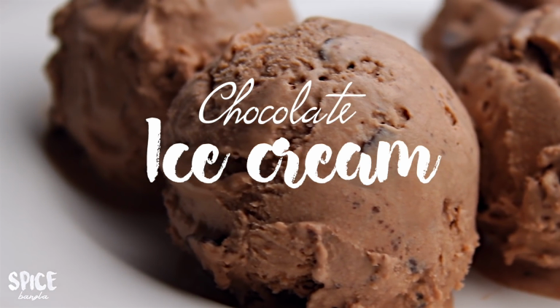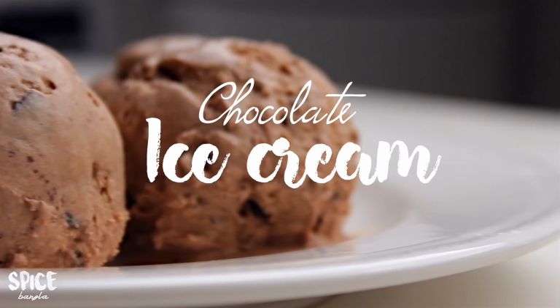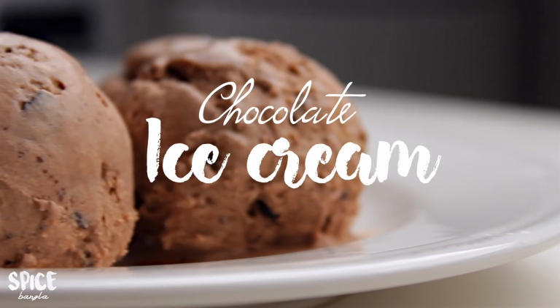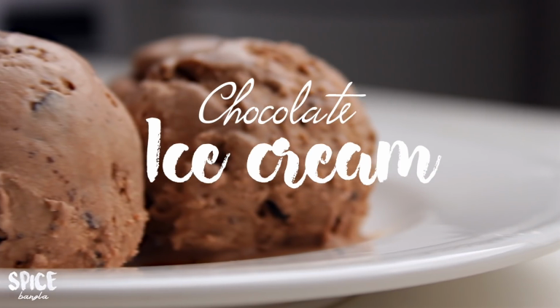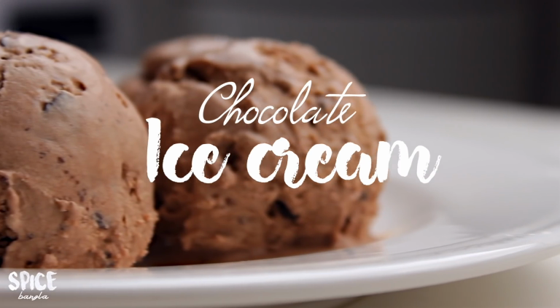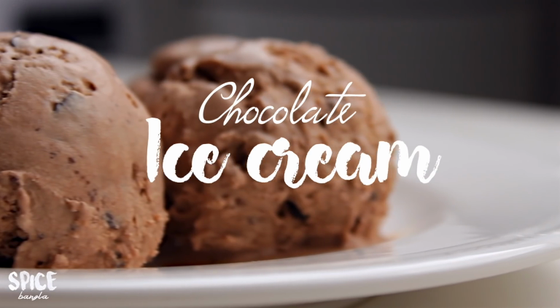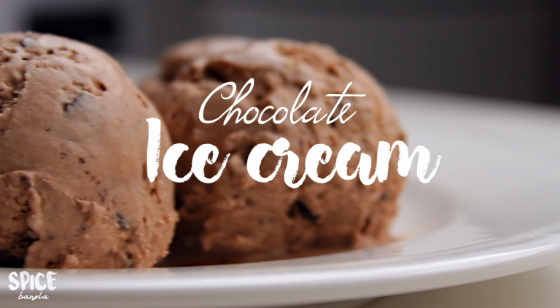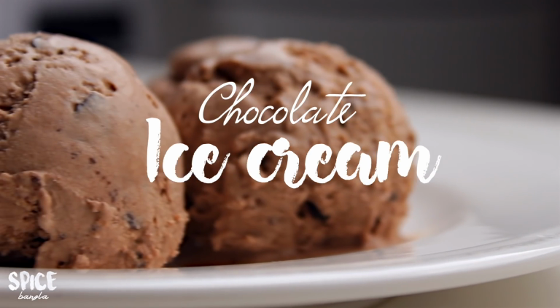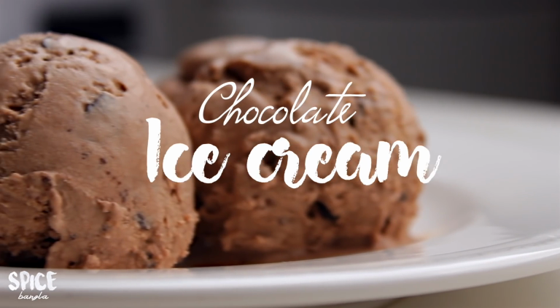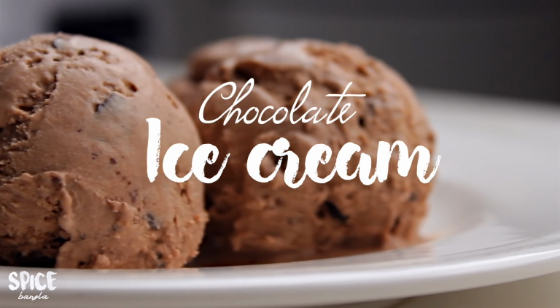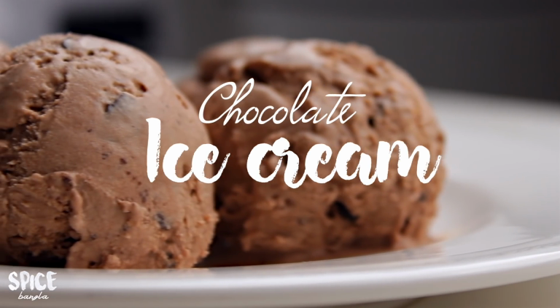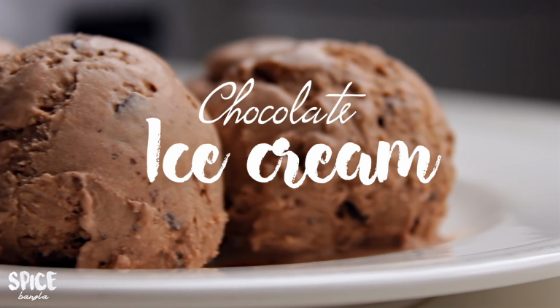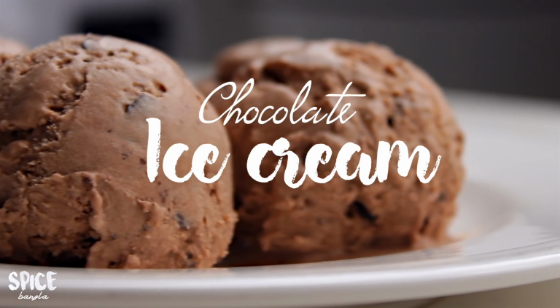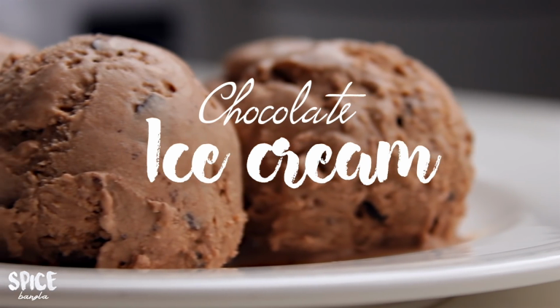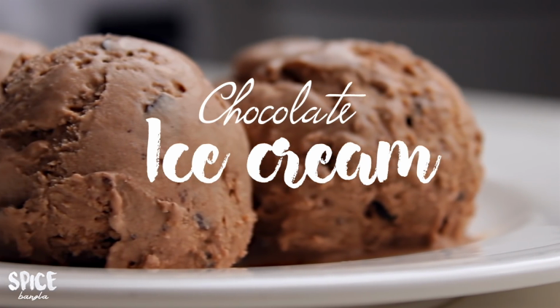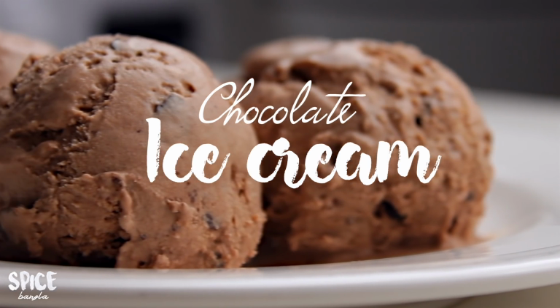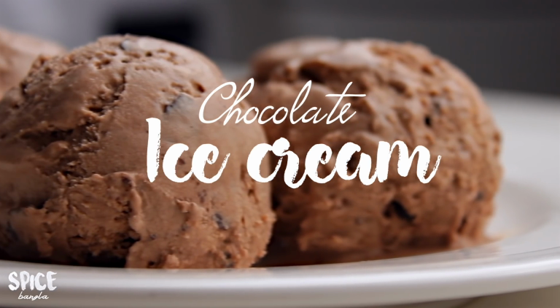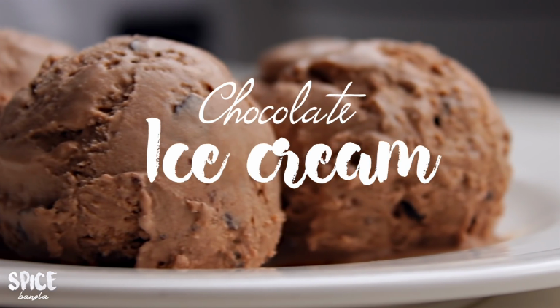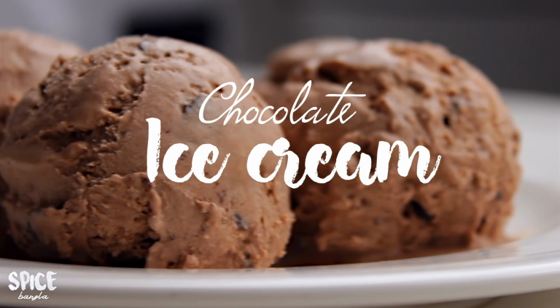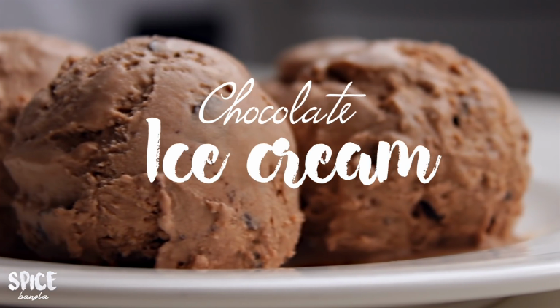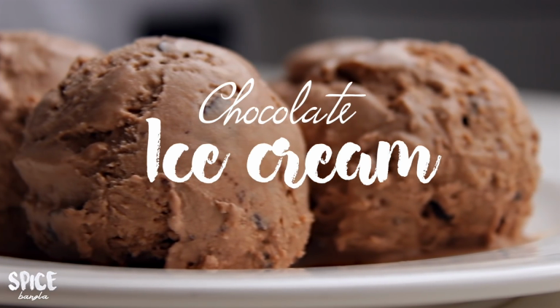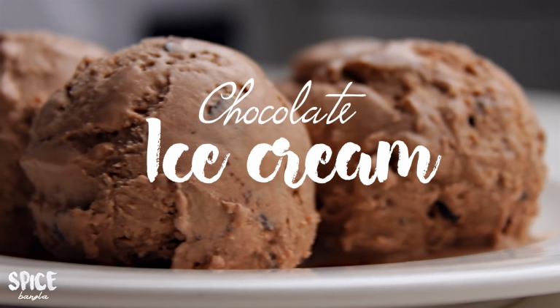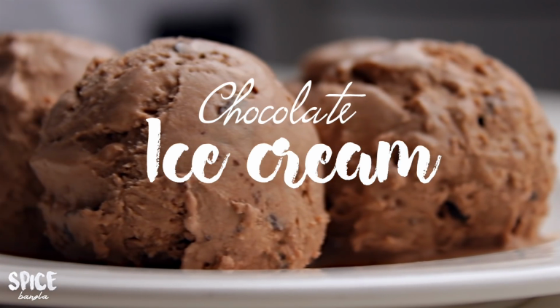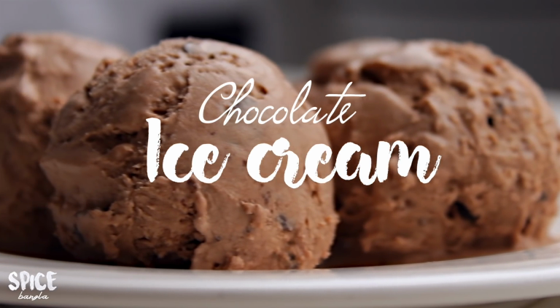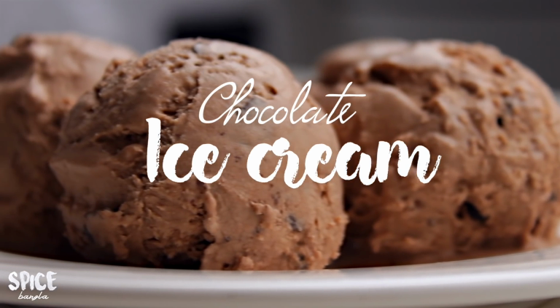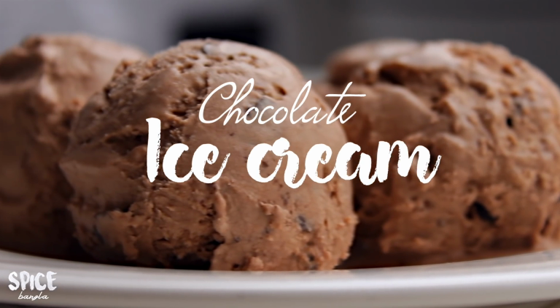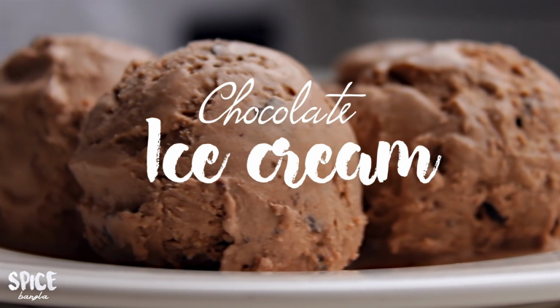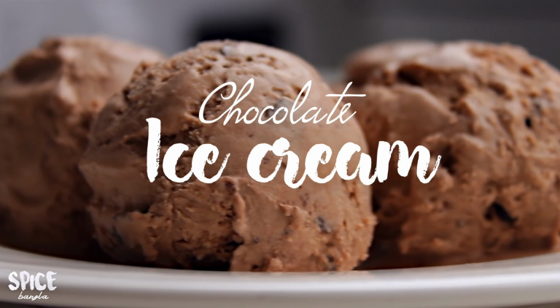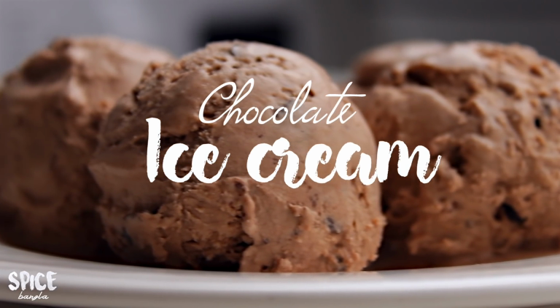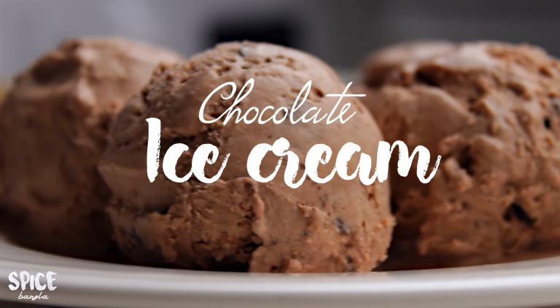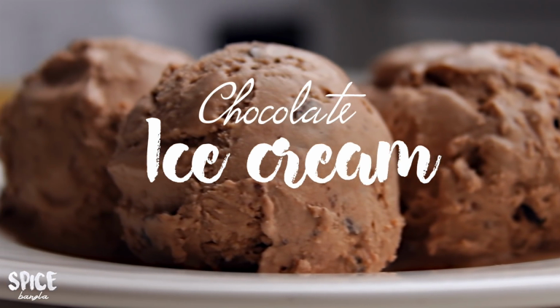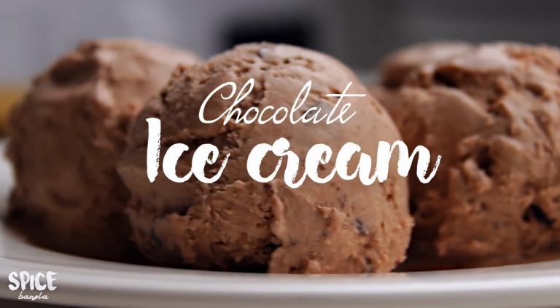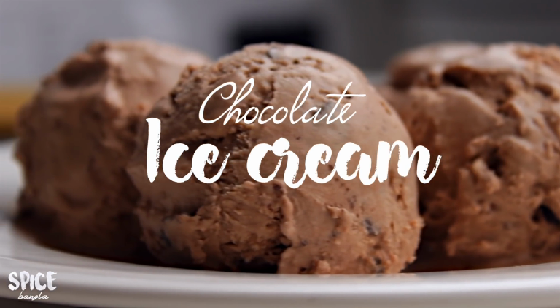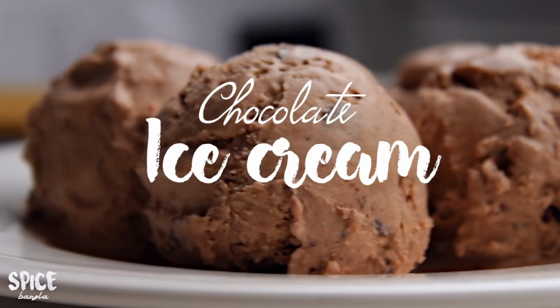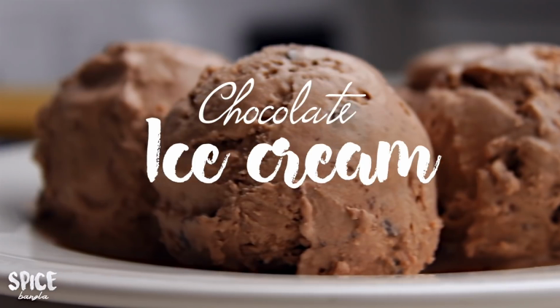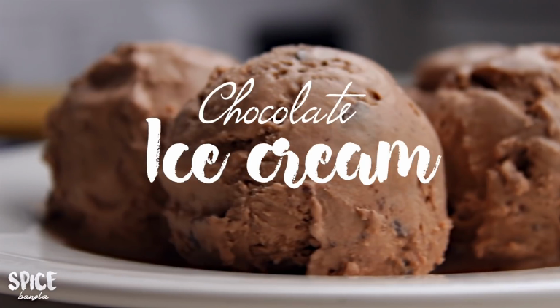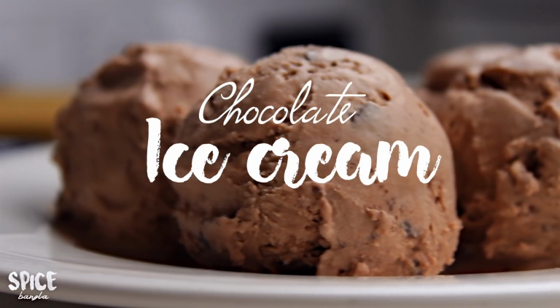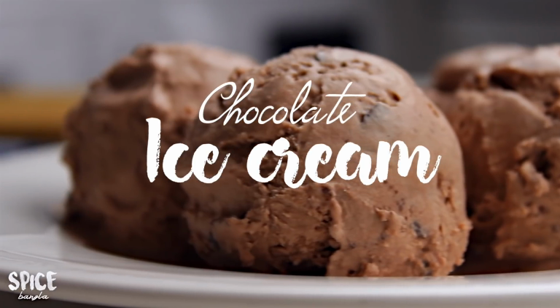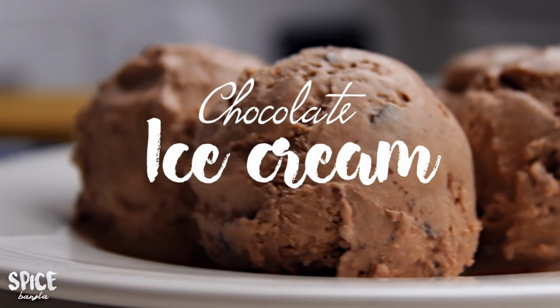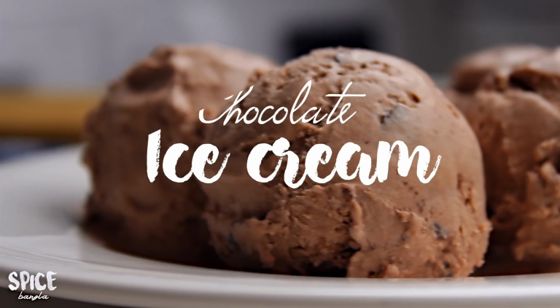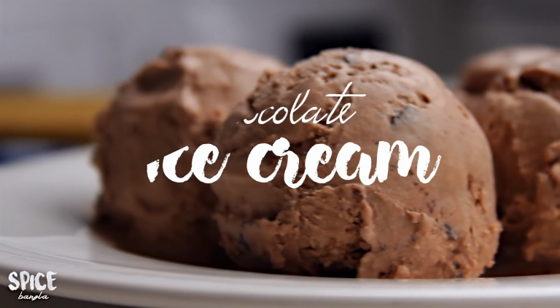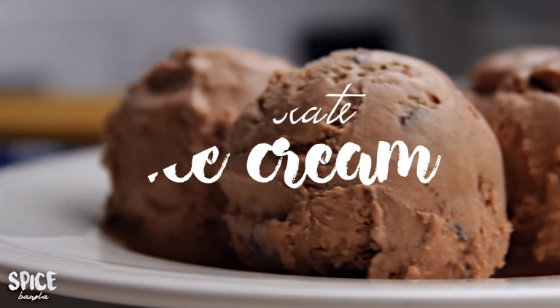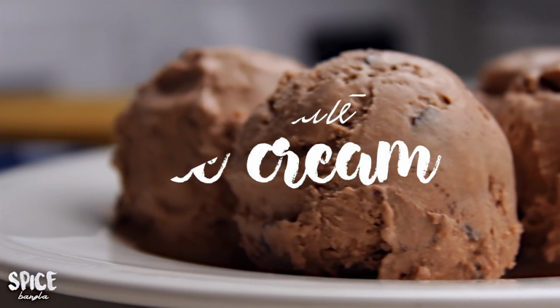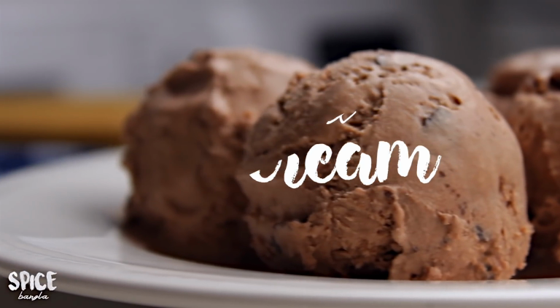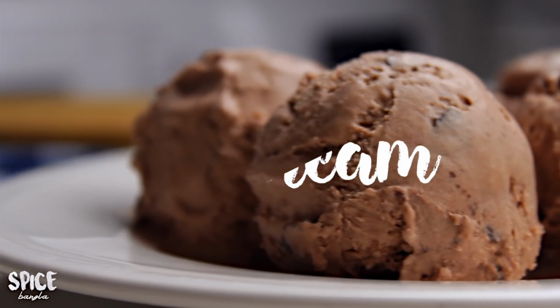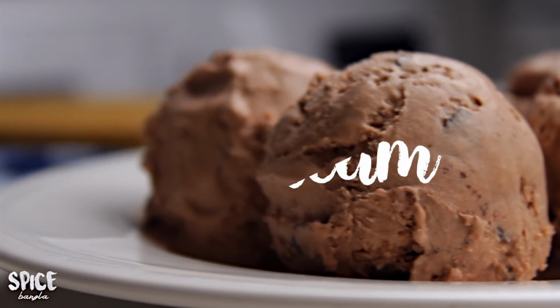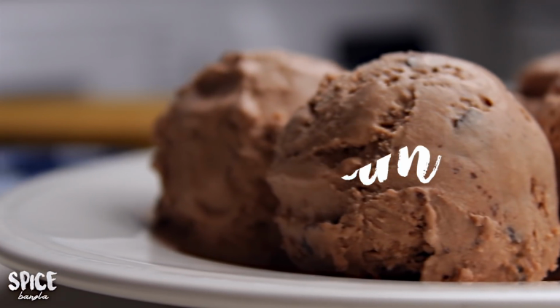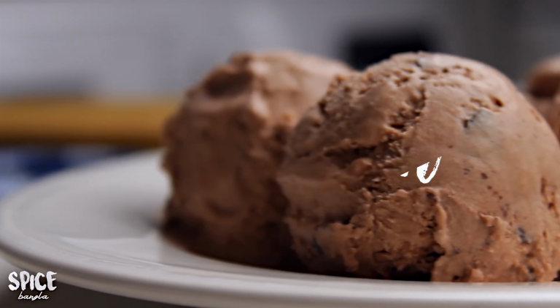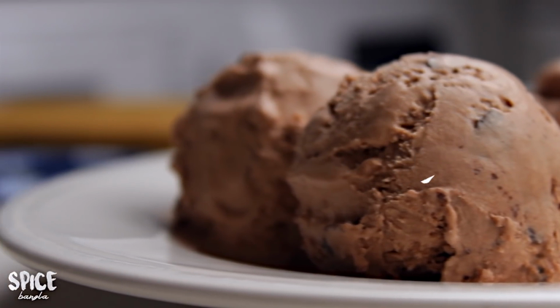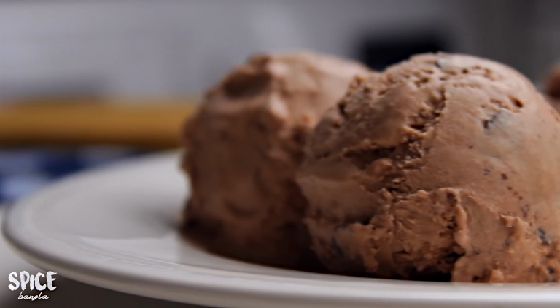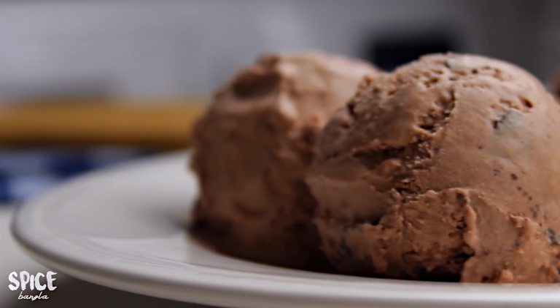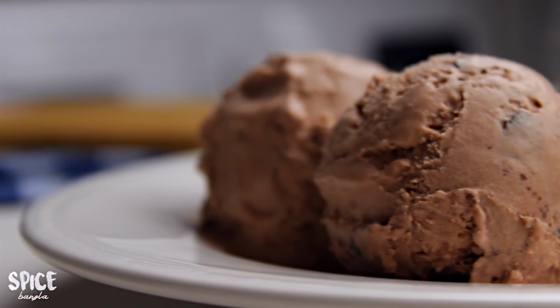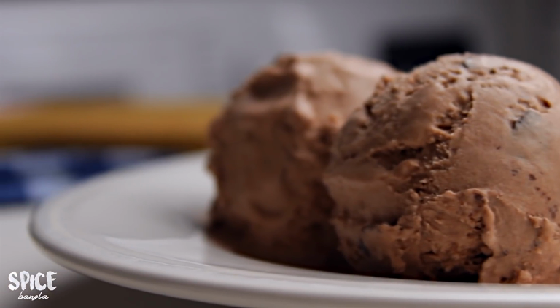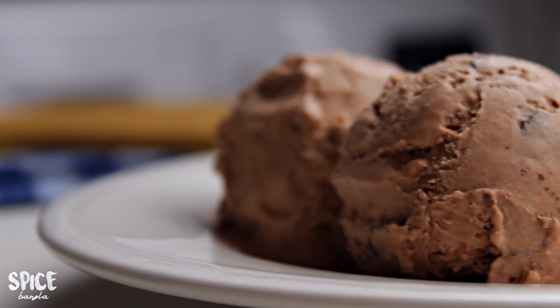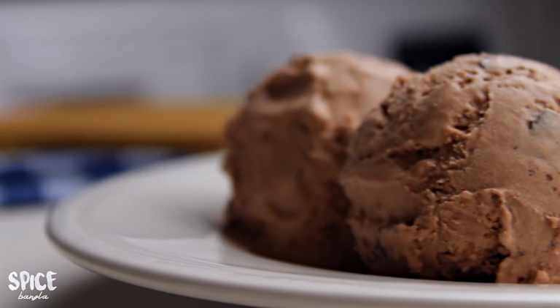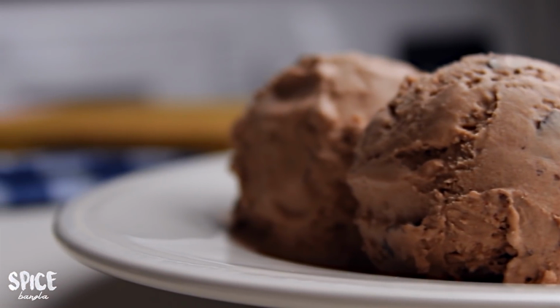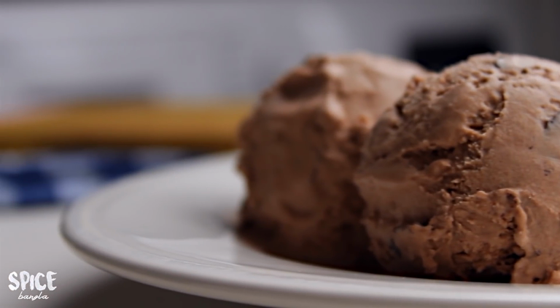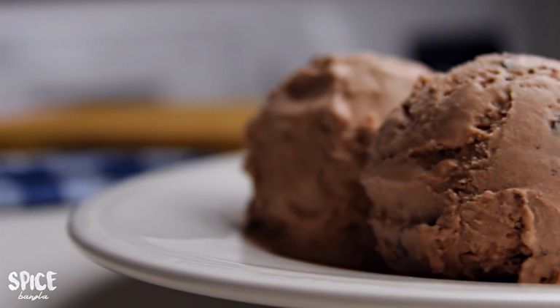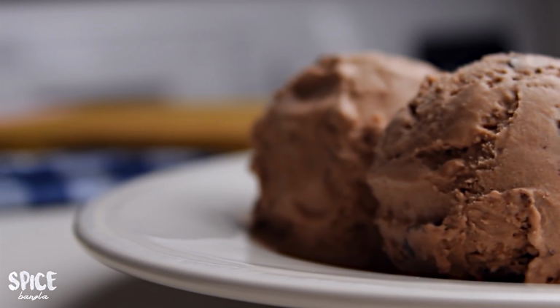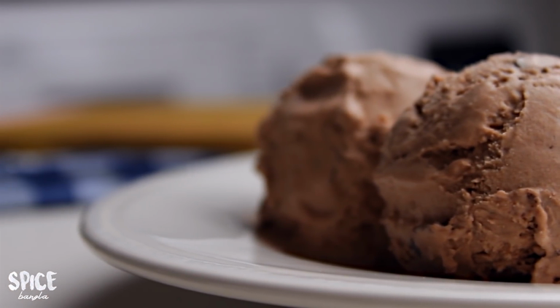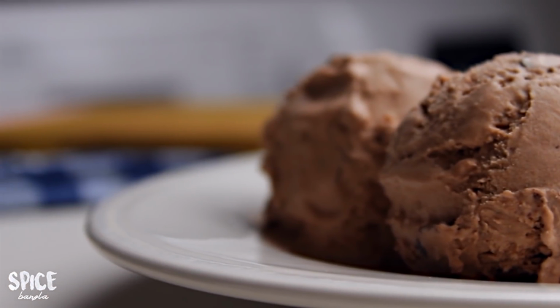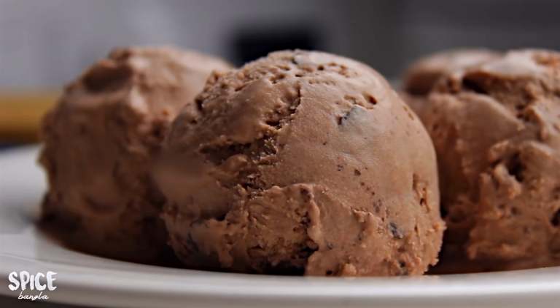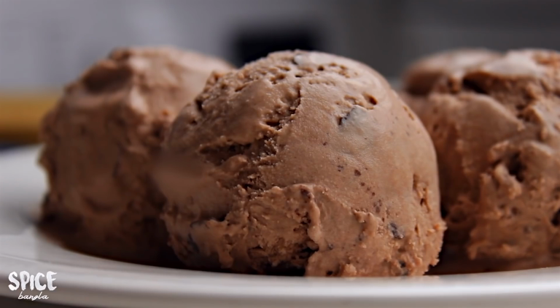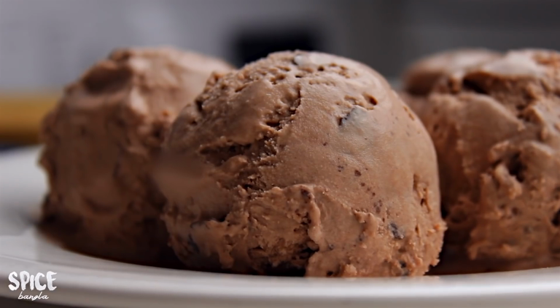If you don't have any ice cream, you'll have to eat a little bit. And you'll have to do three recipes. Let's try our recipe.